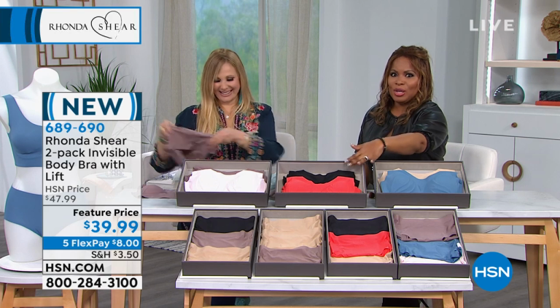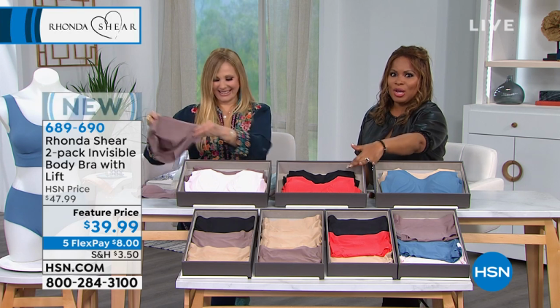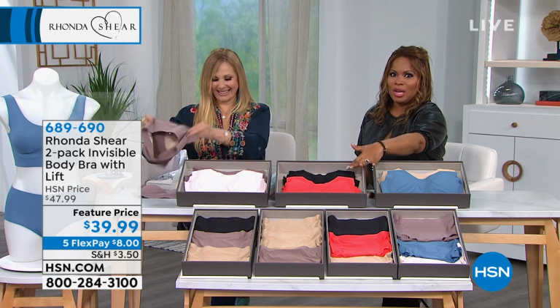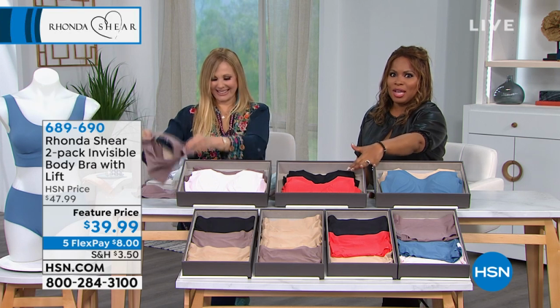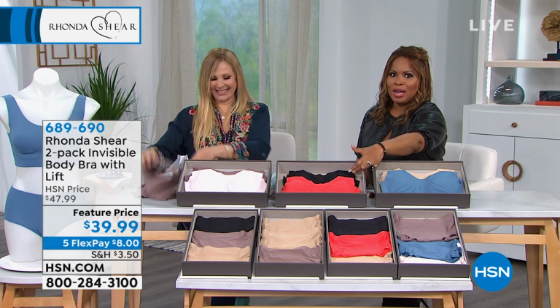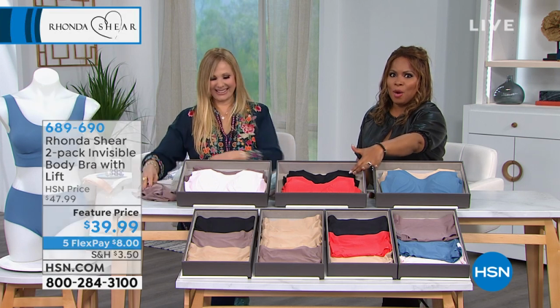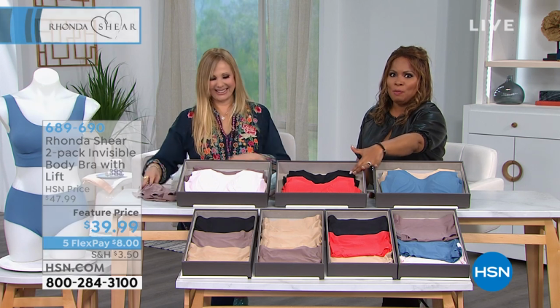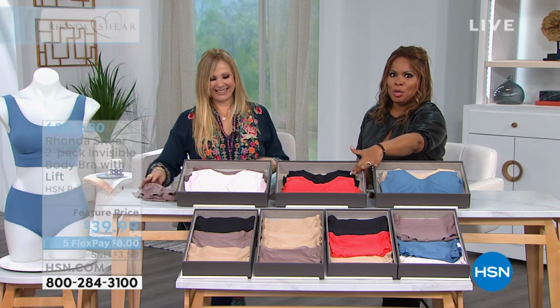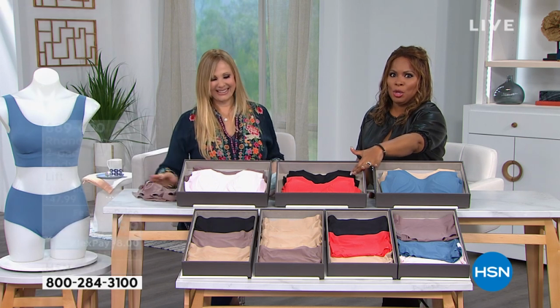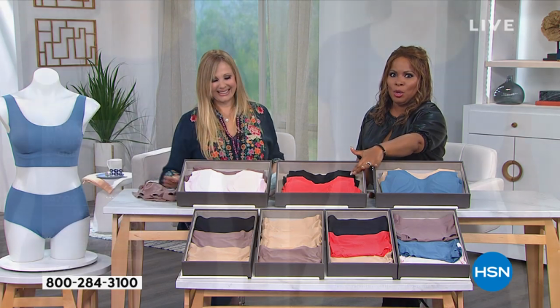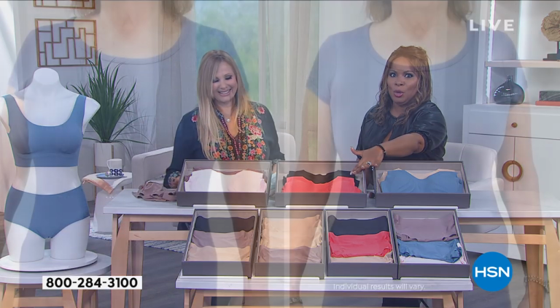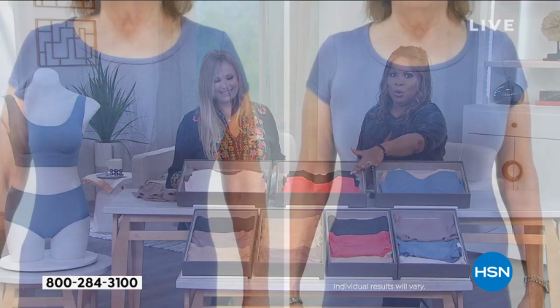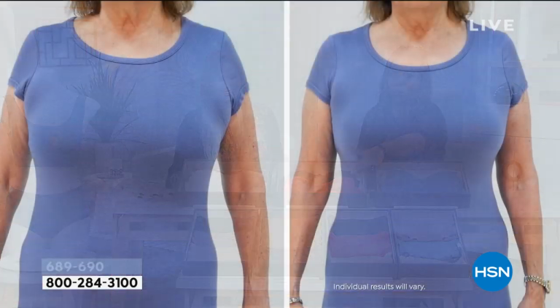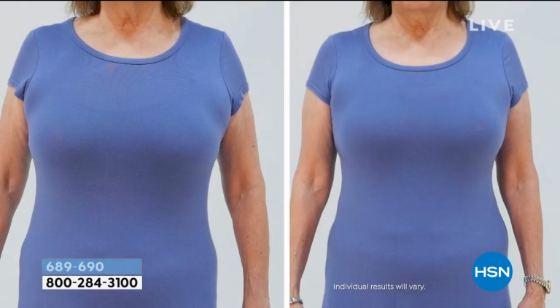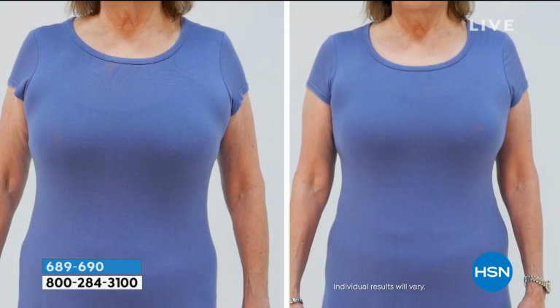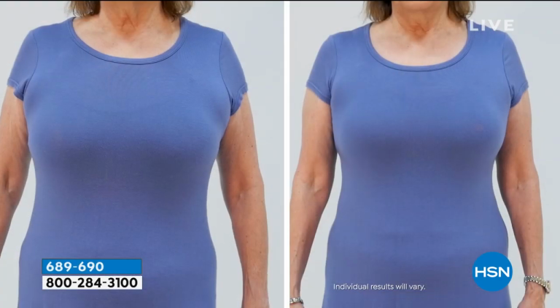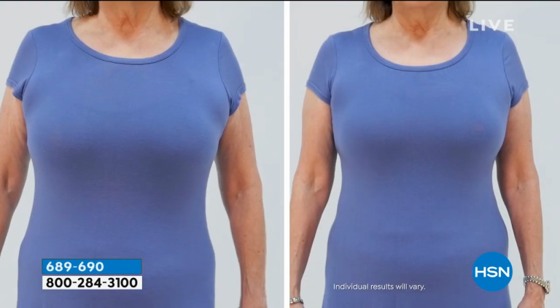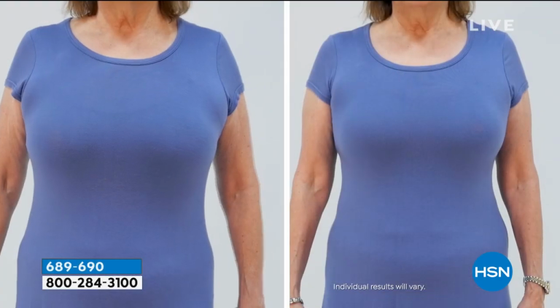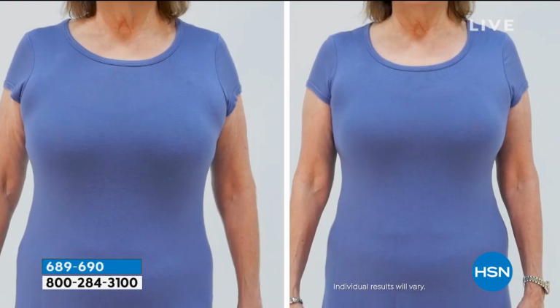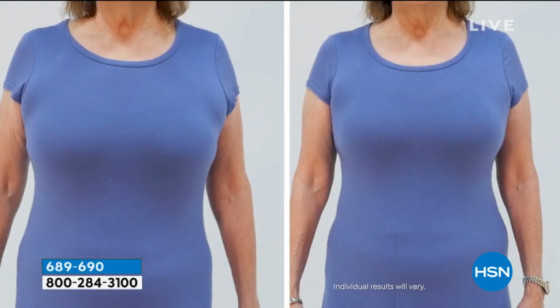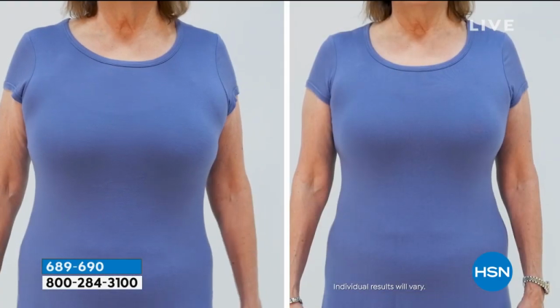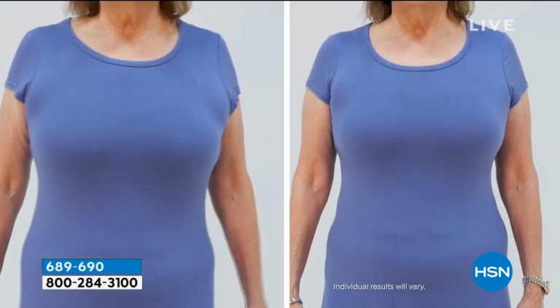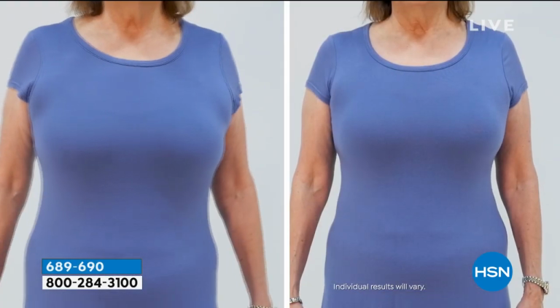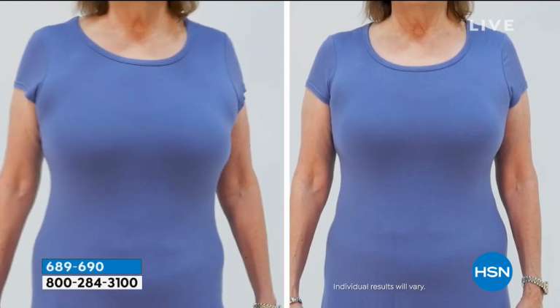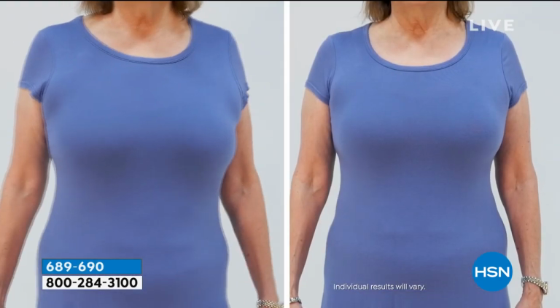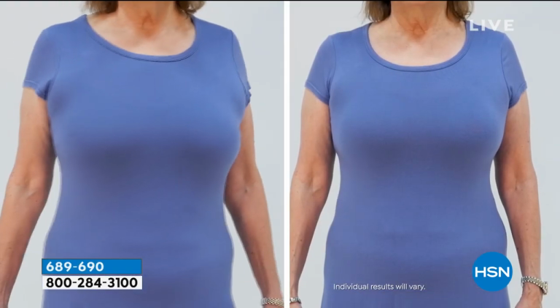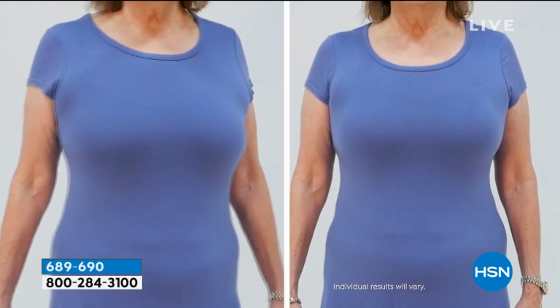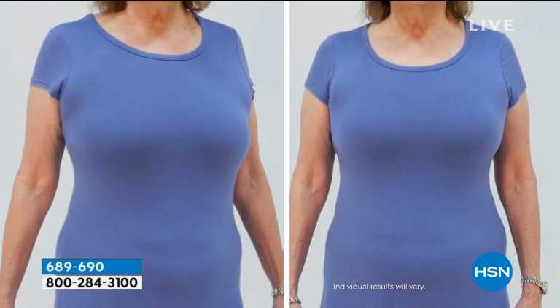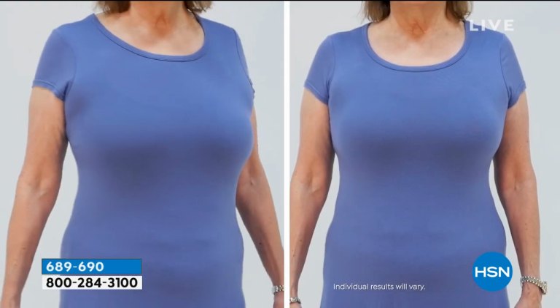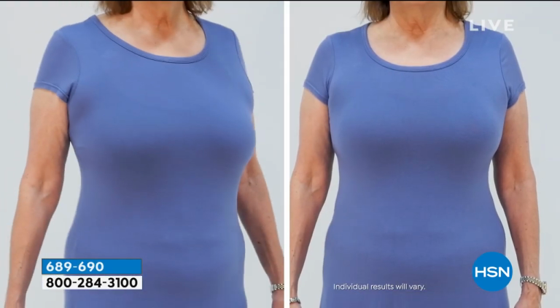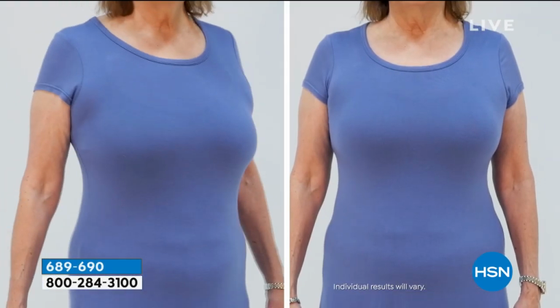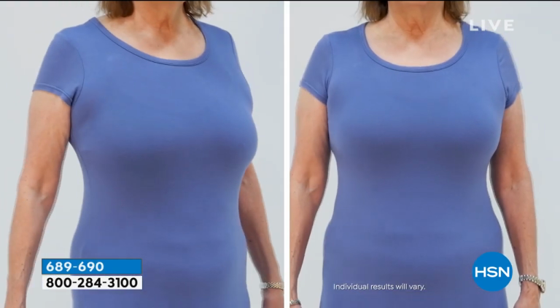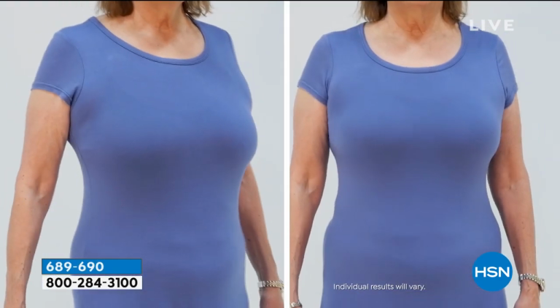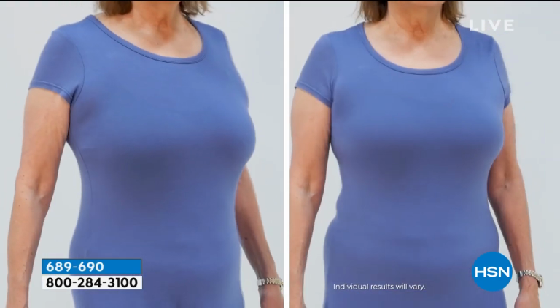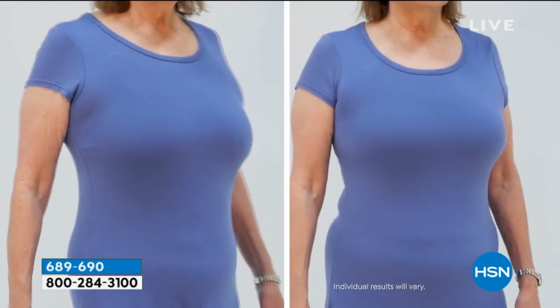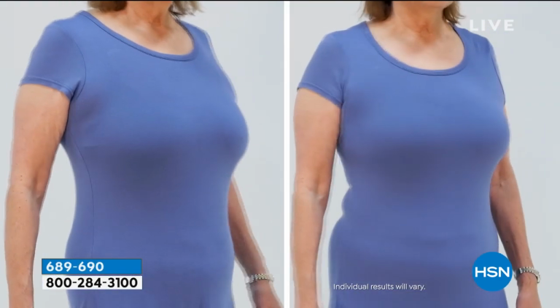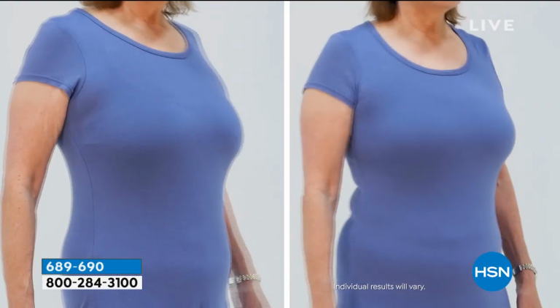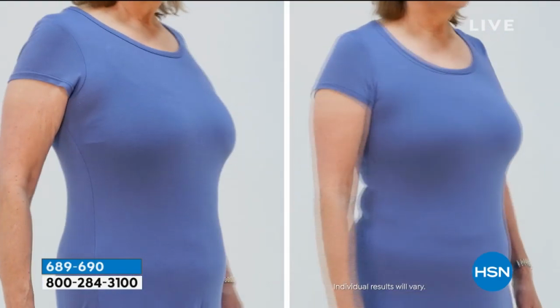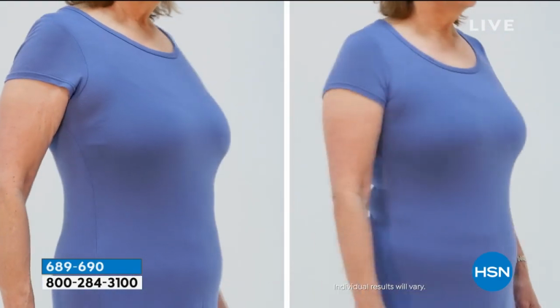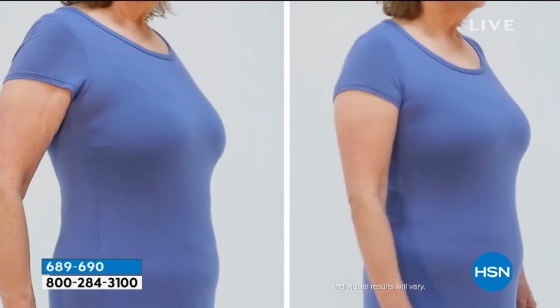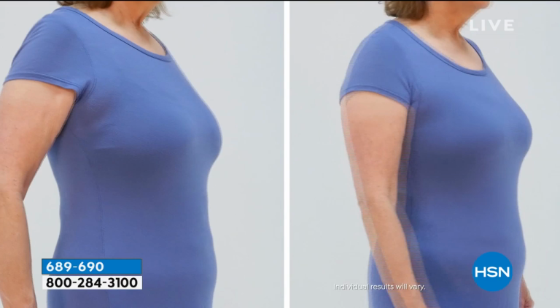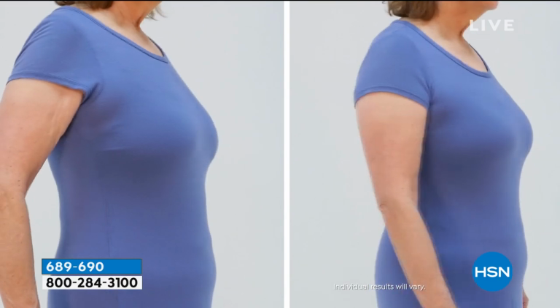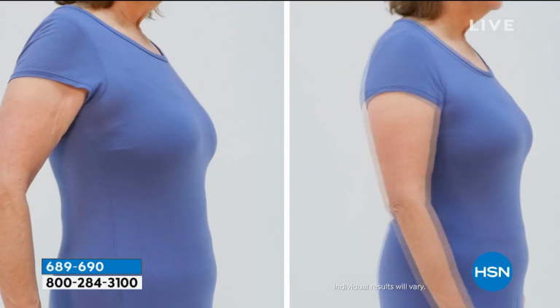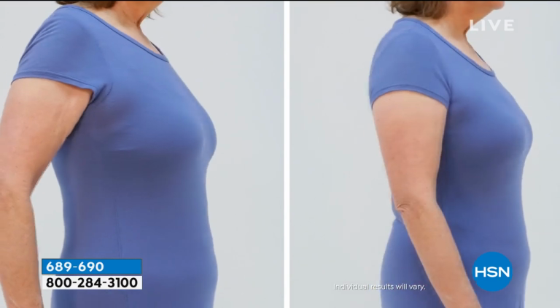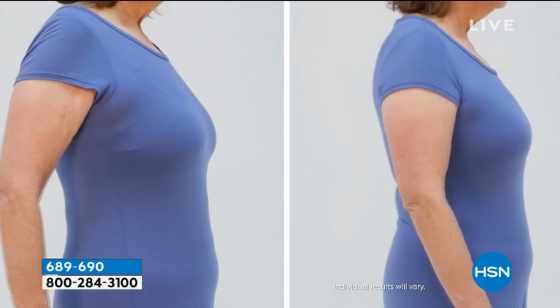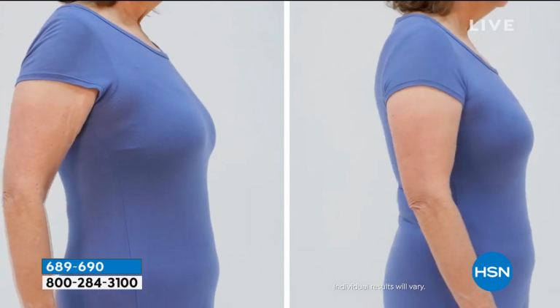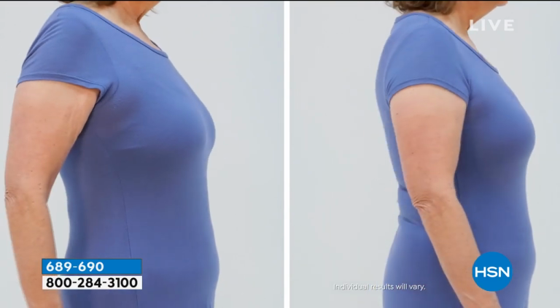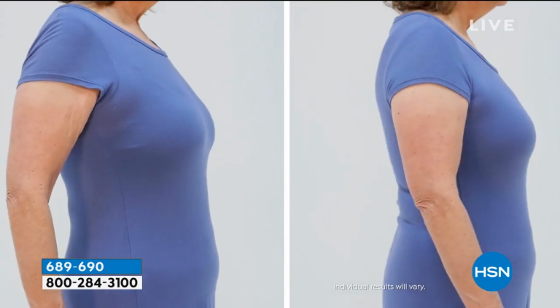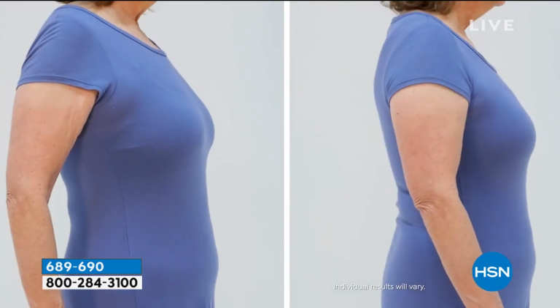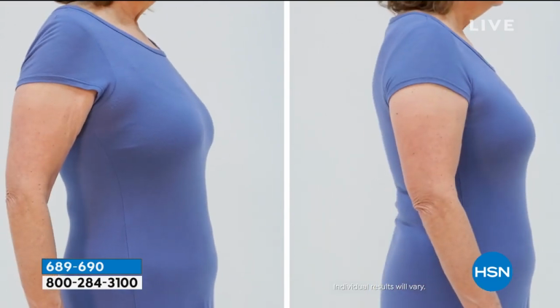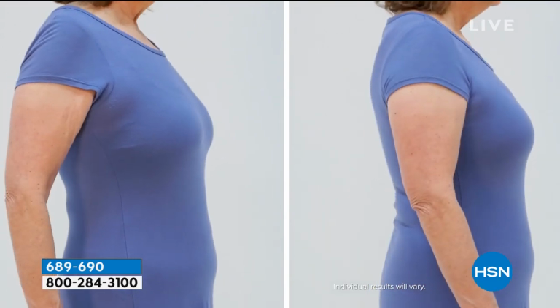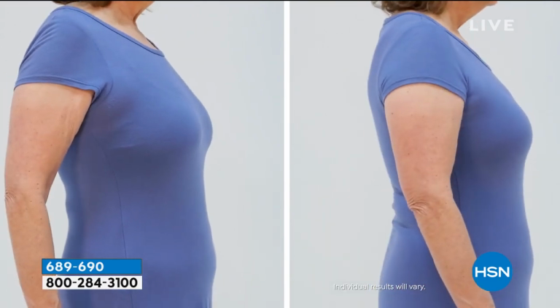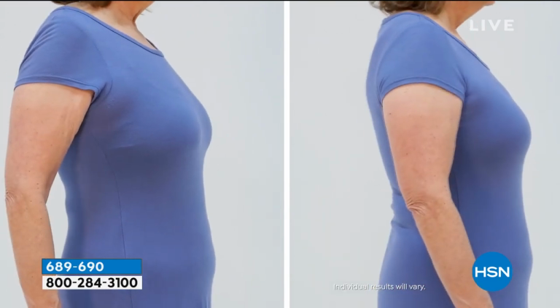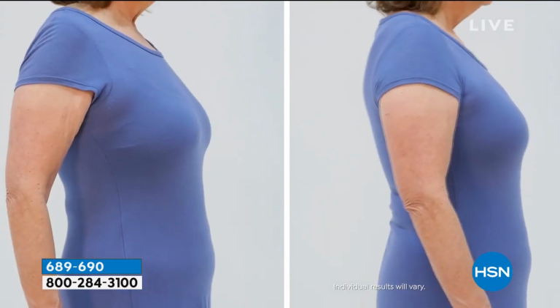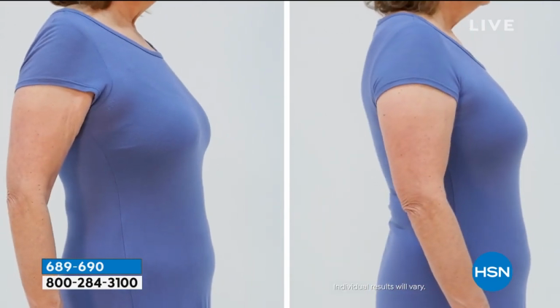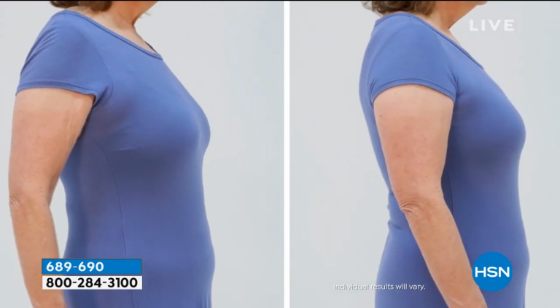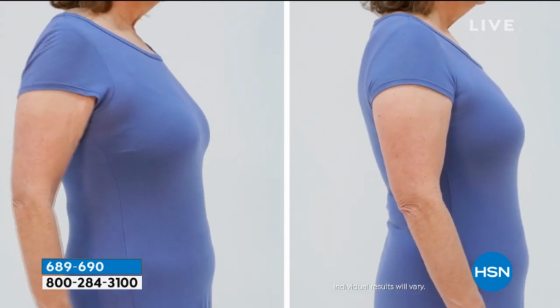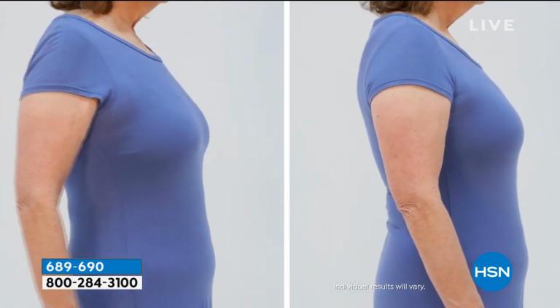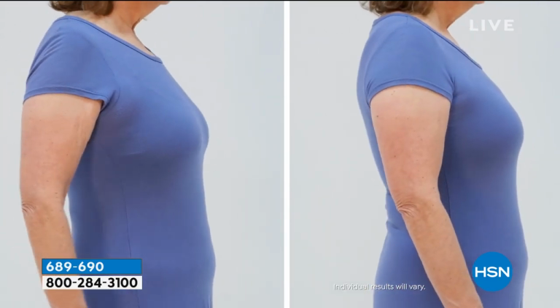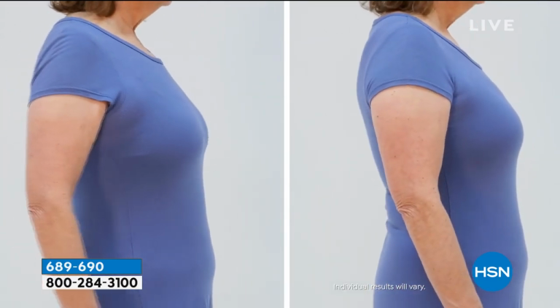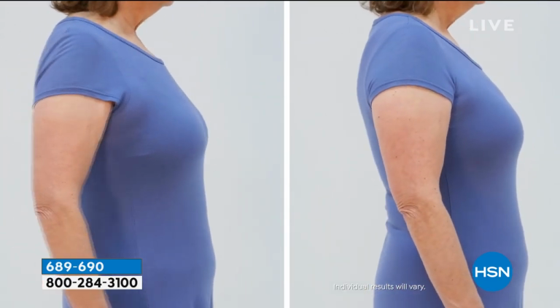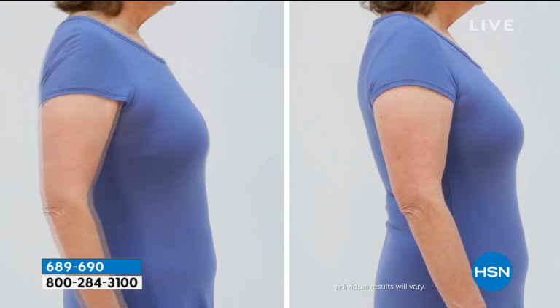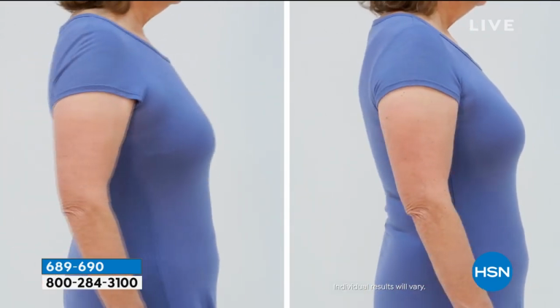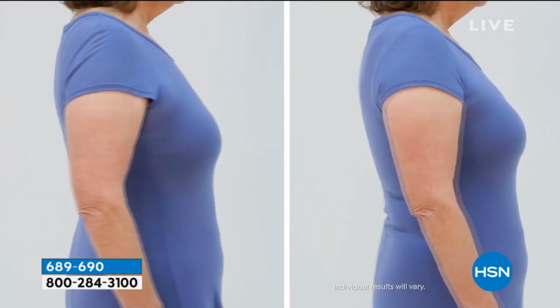Look at how beautiful these are. All right, first, let's show you what this can do.